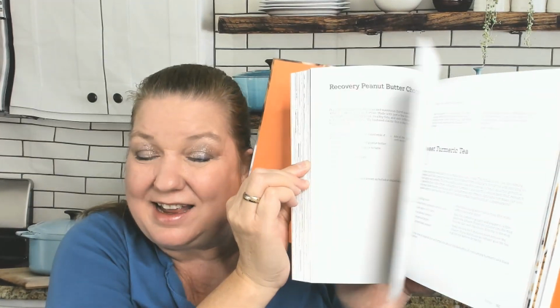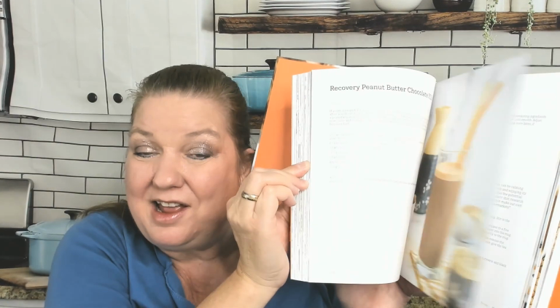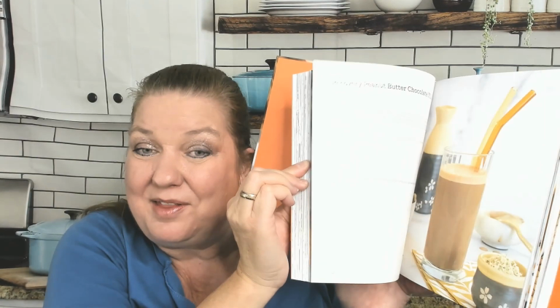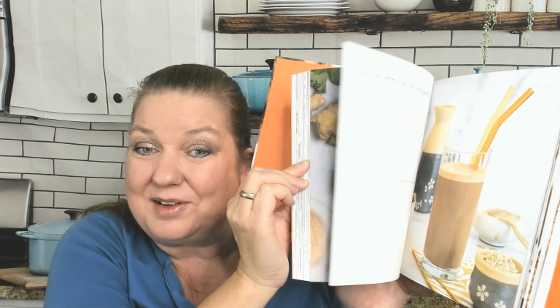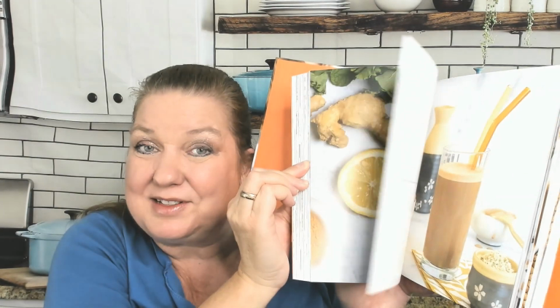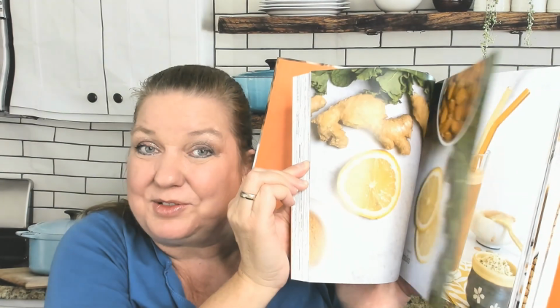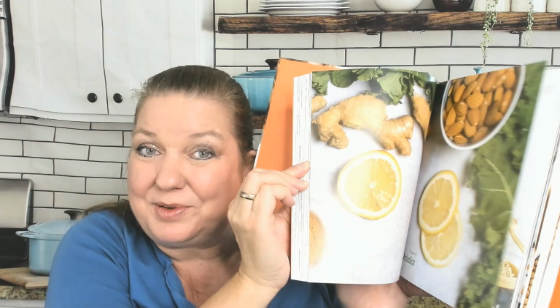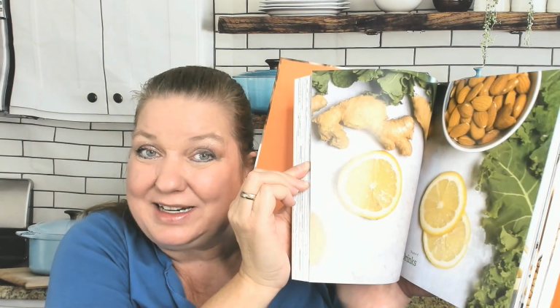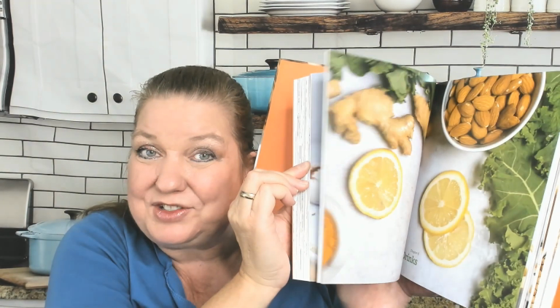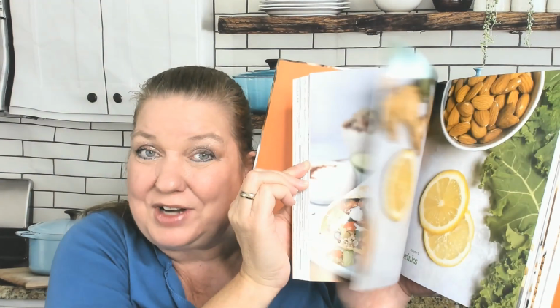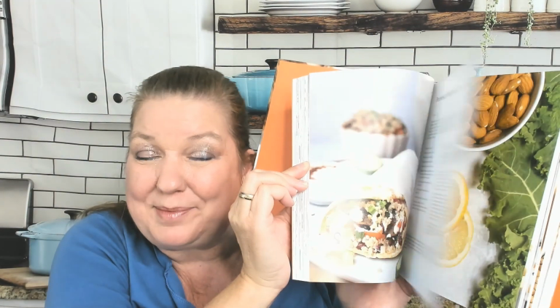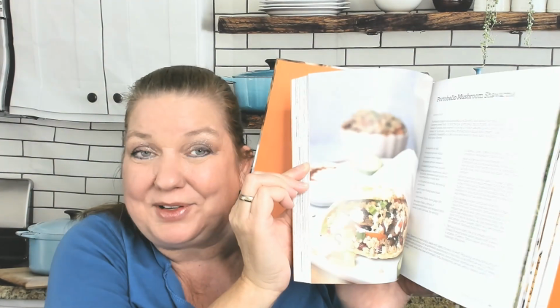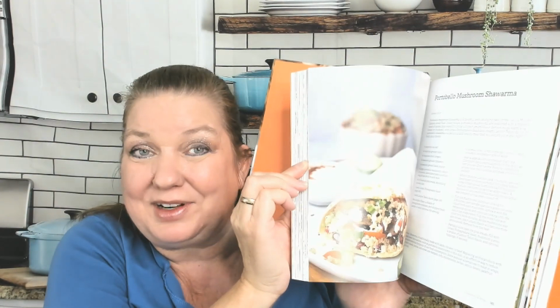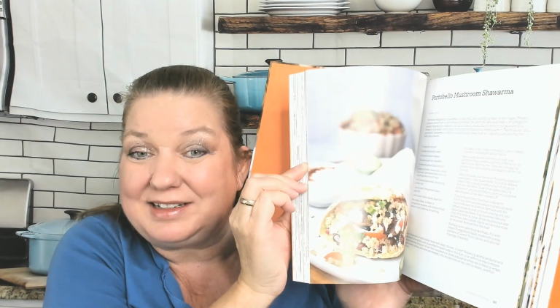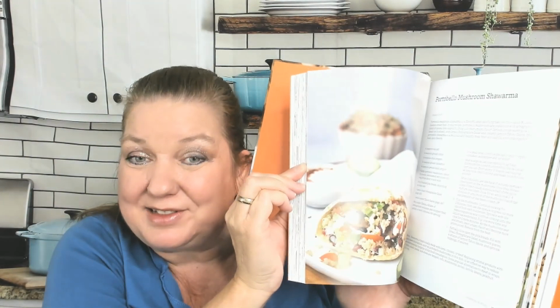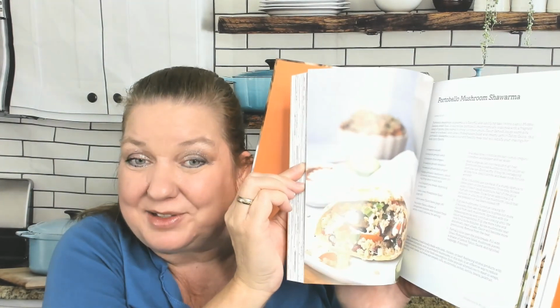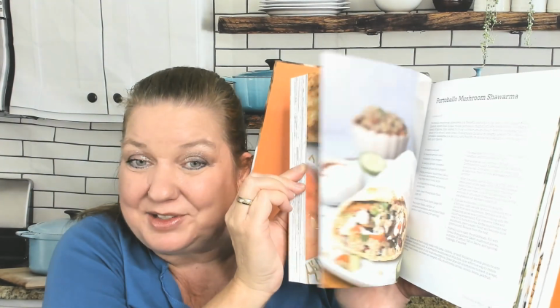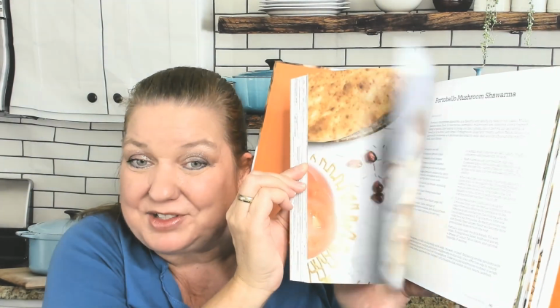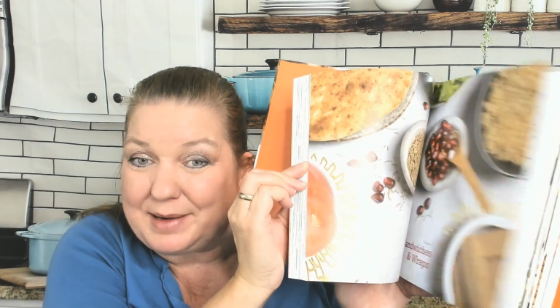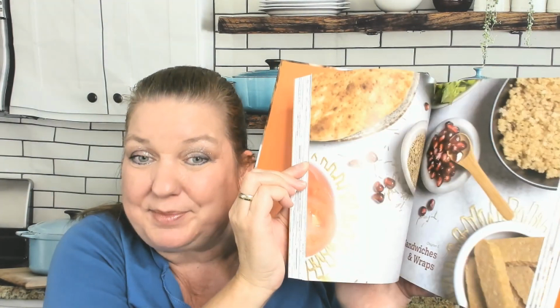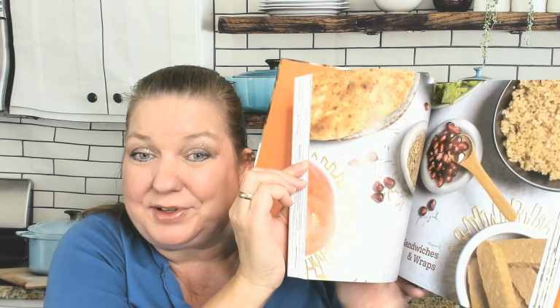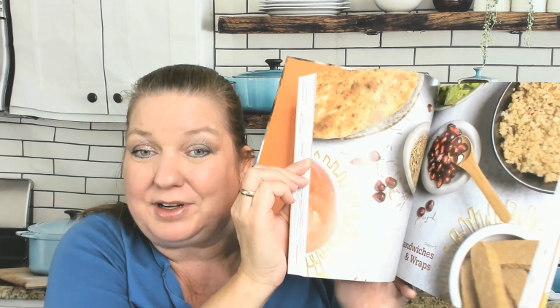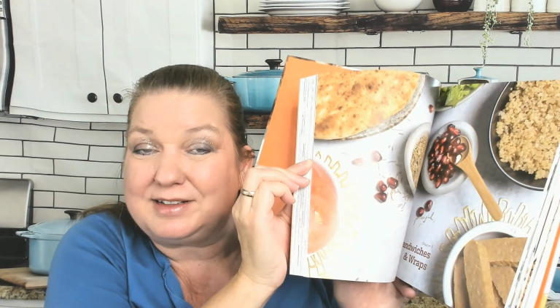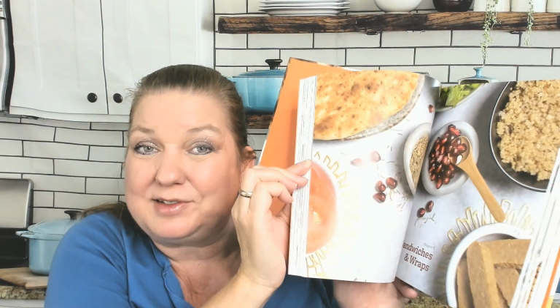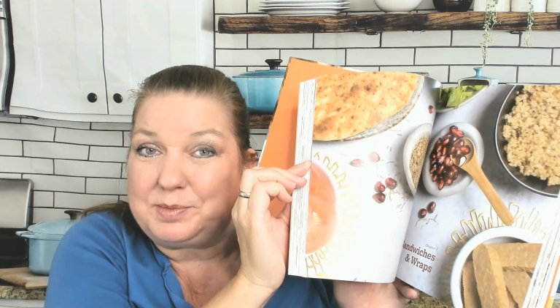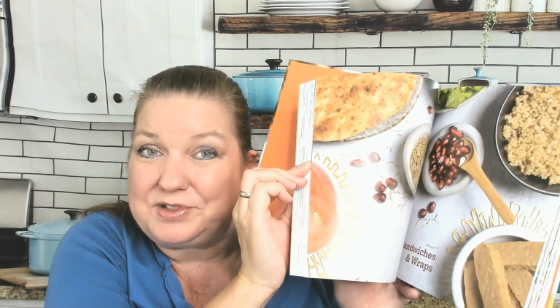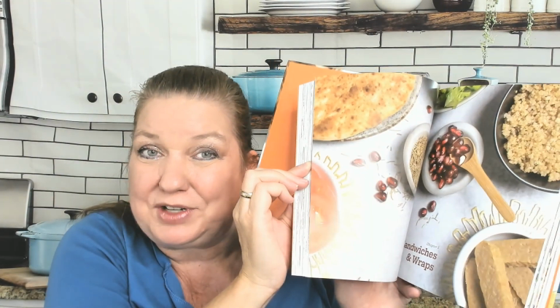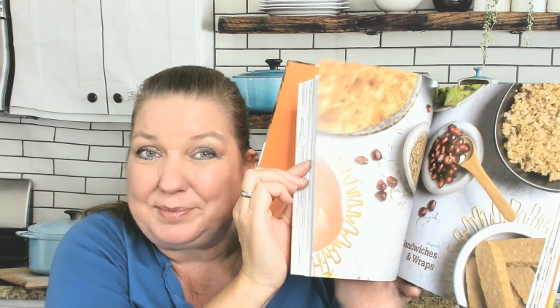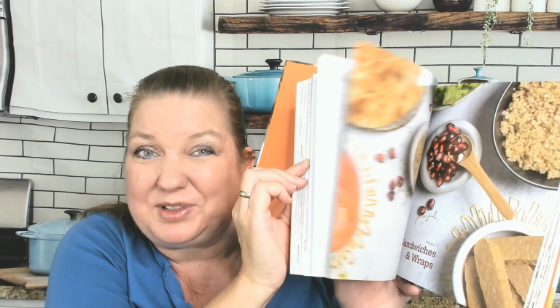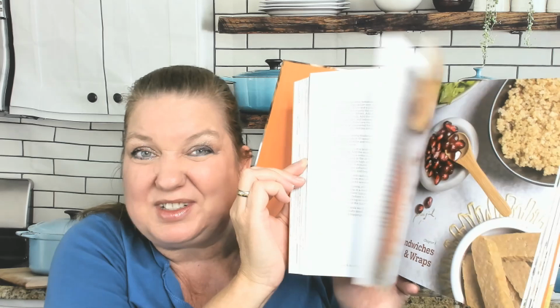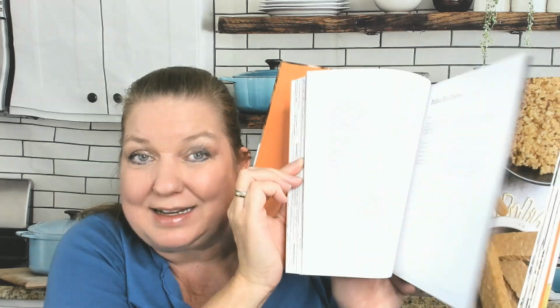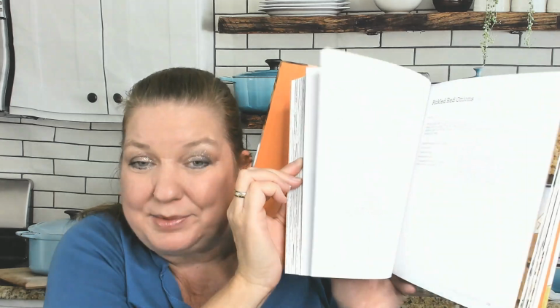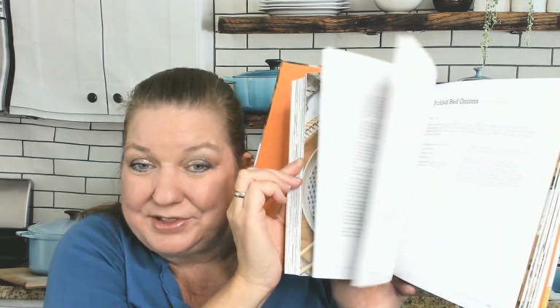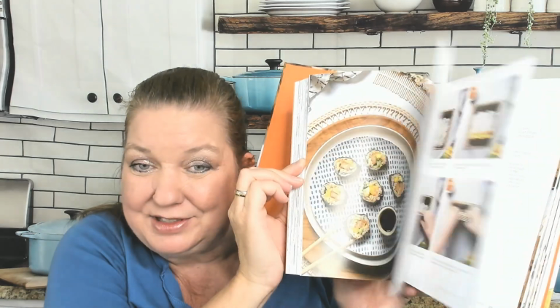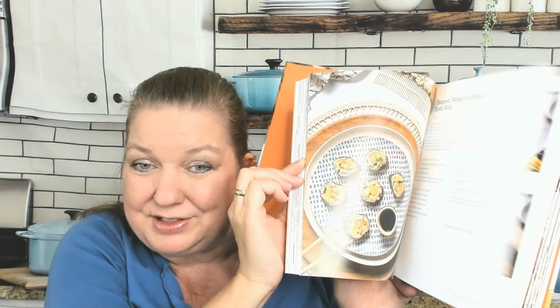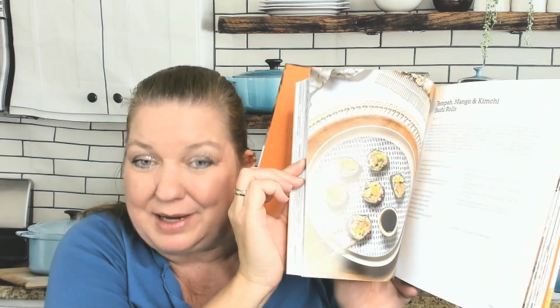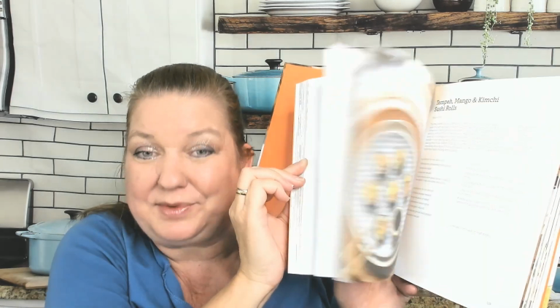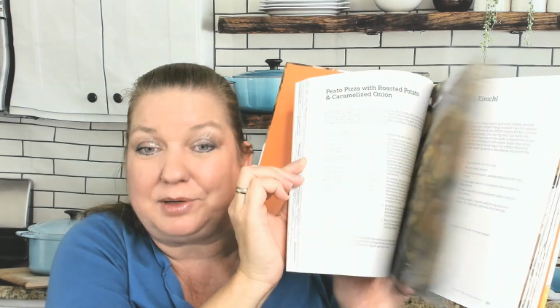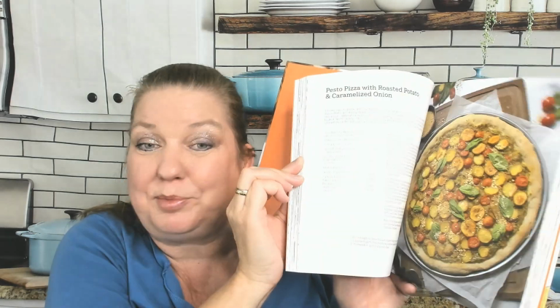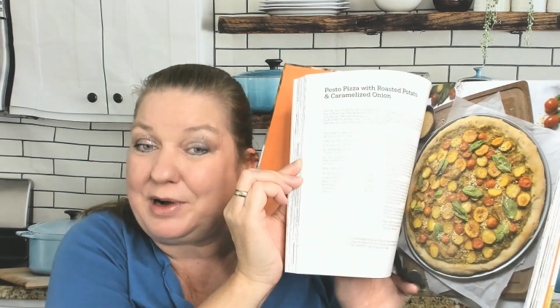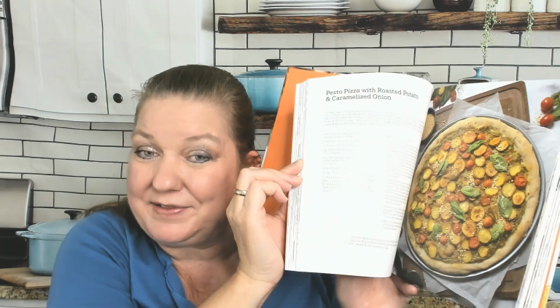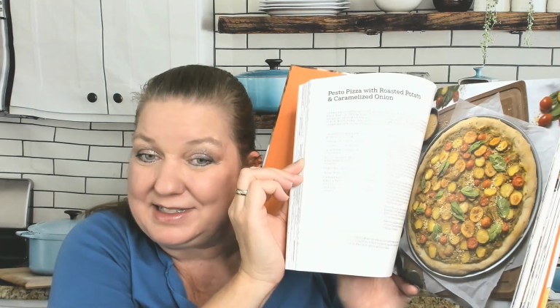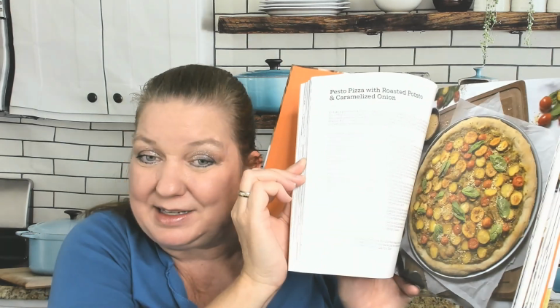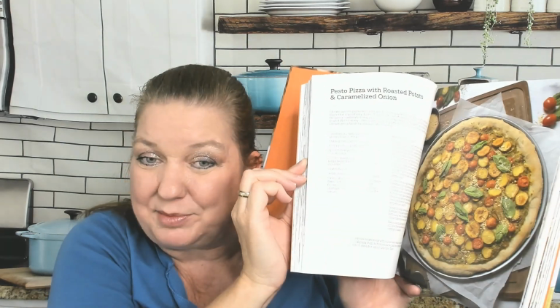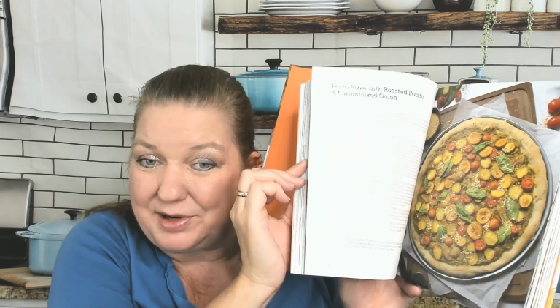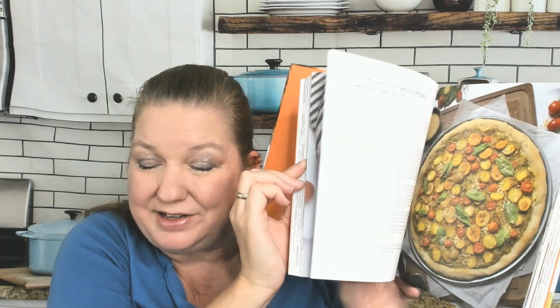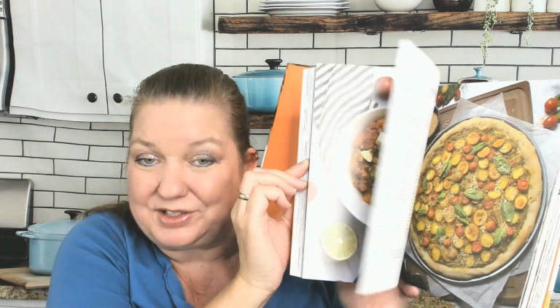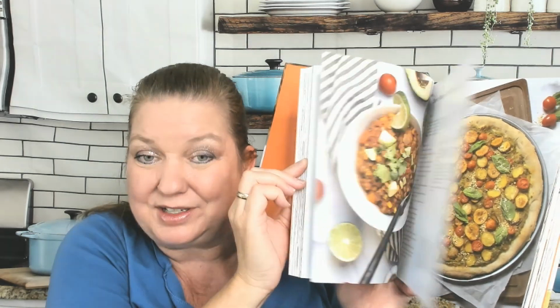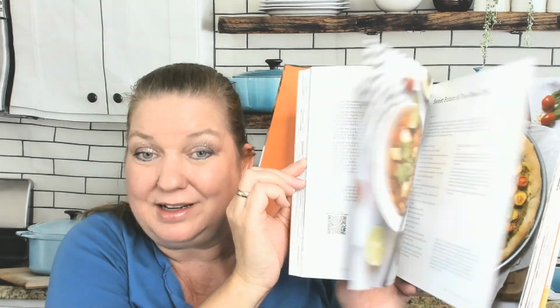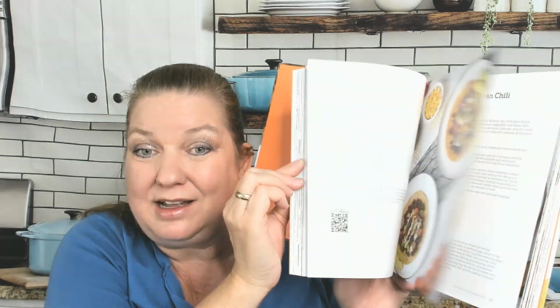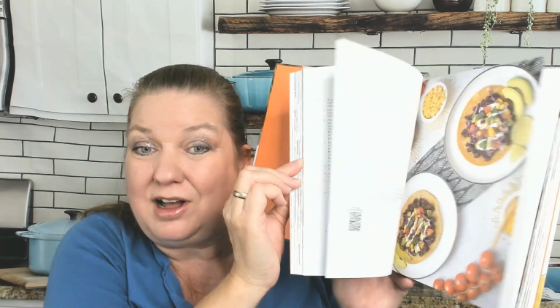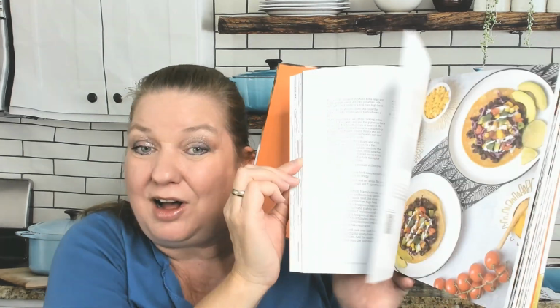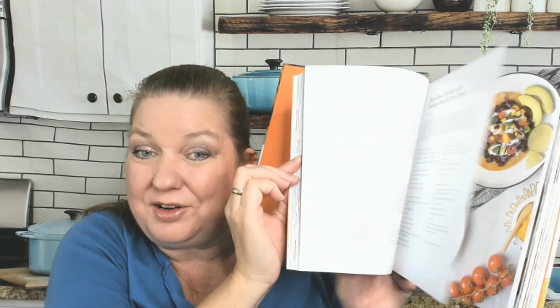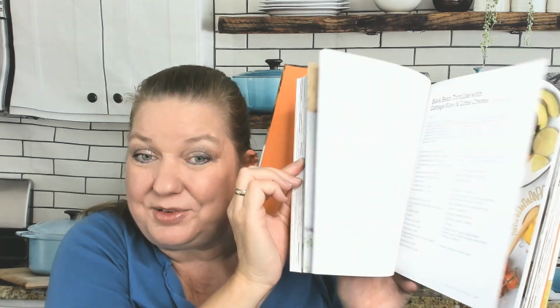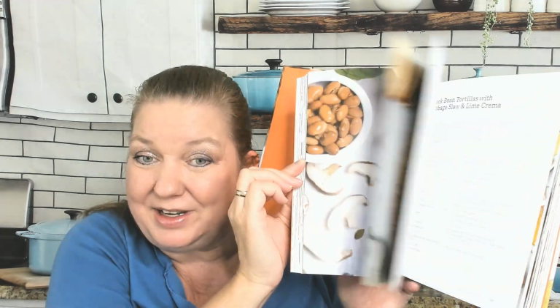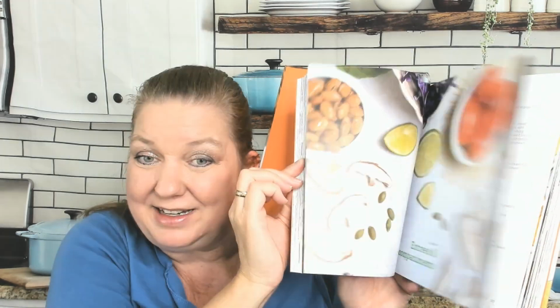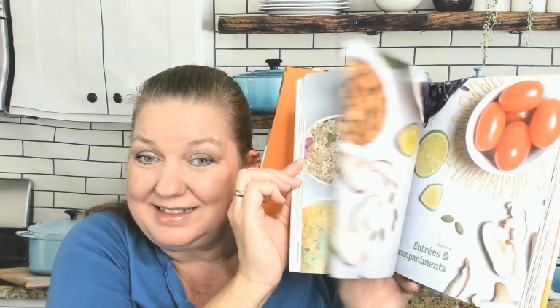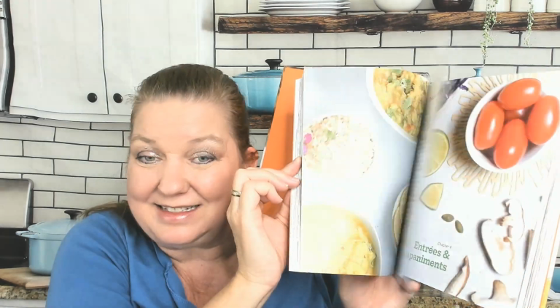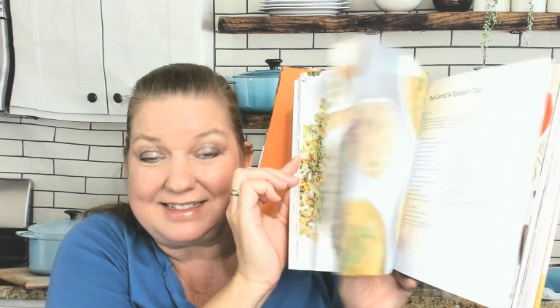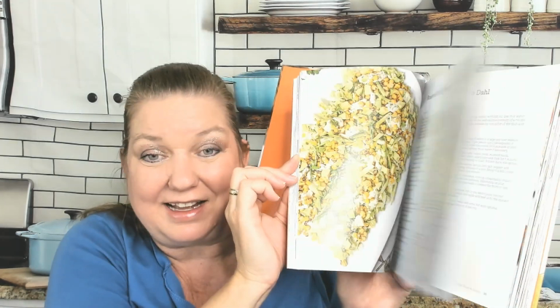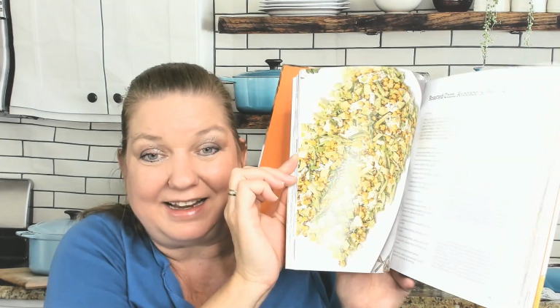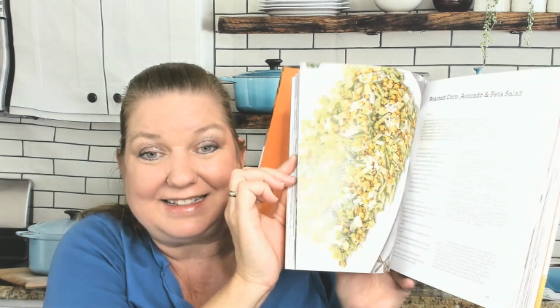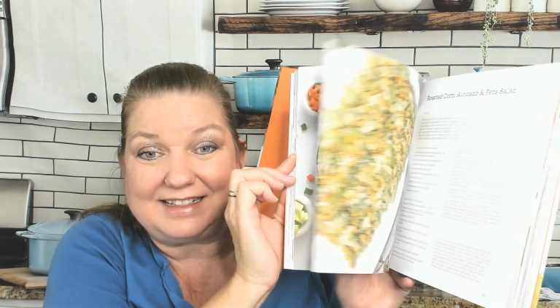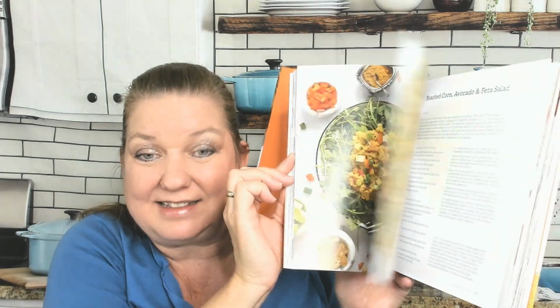There's a drinks chapter, a dessert chapter, a soups chapter, a sandwiches chapter, breakfast and brunch, entrees and sides, etc.